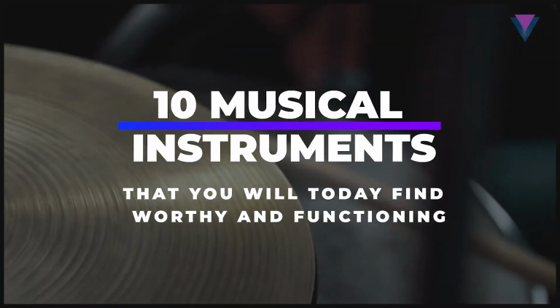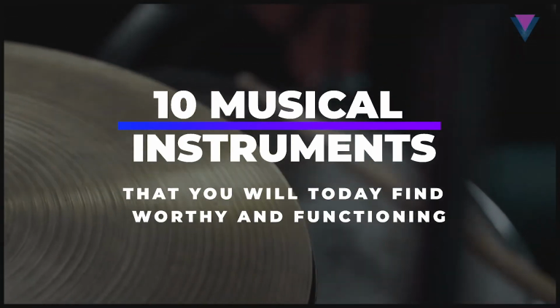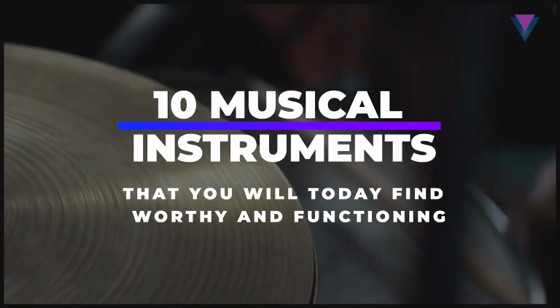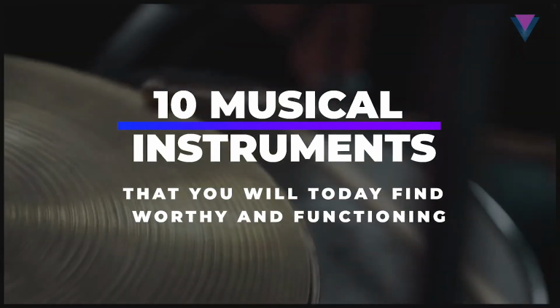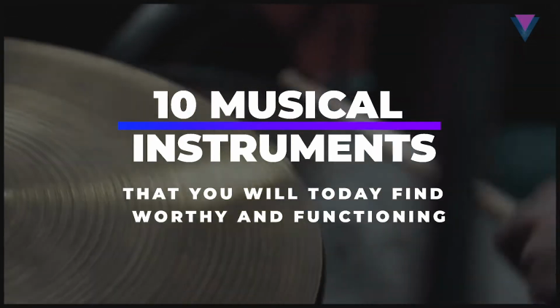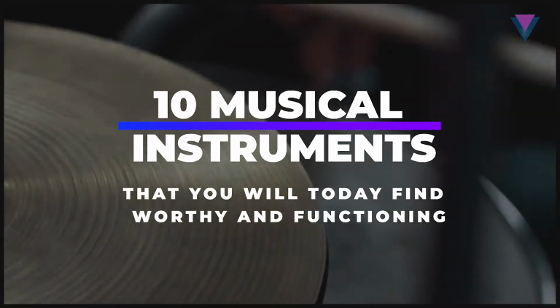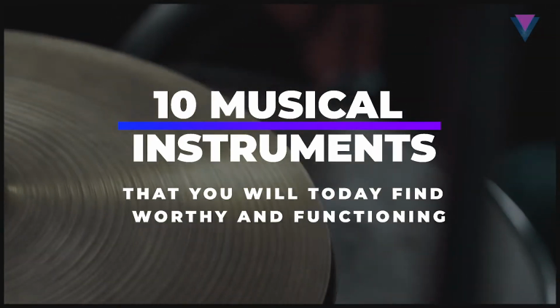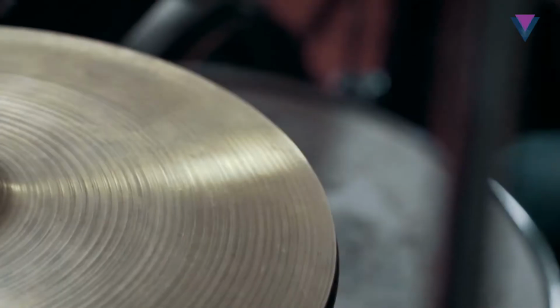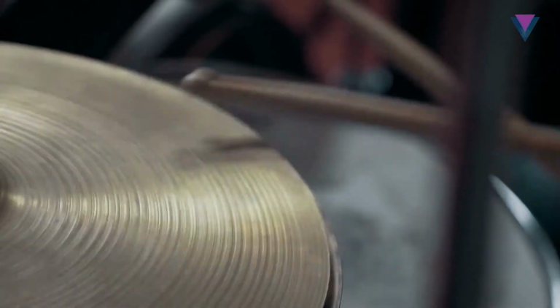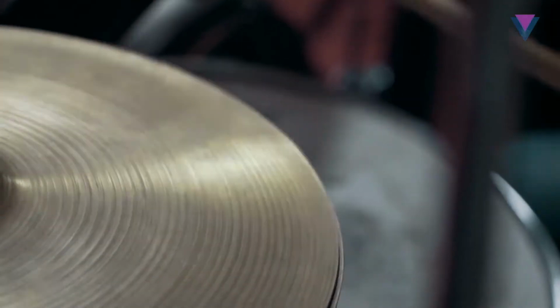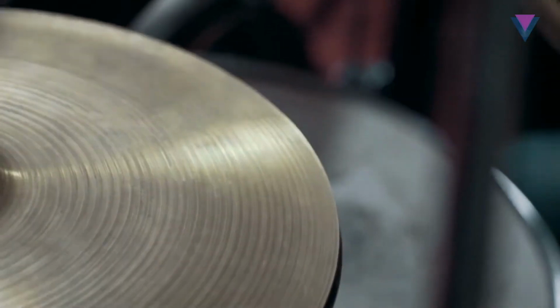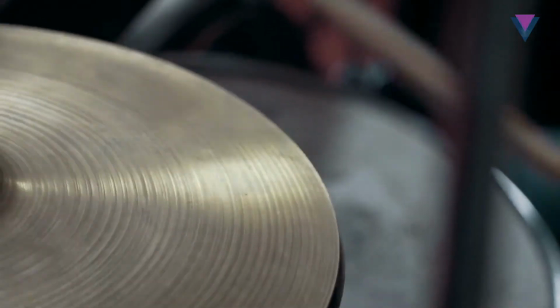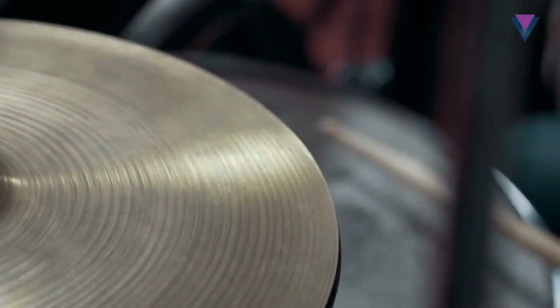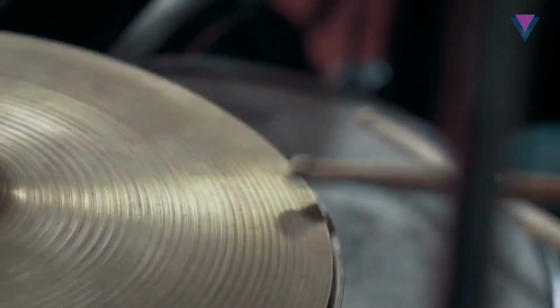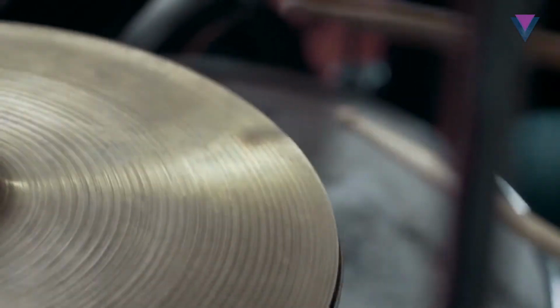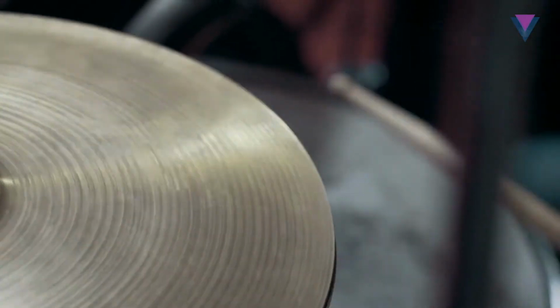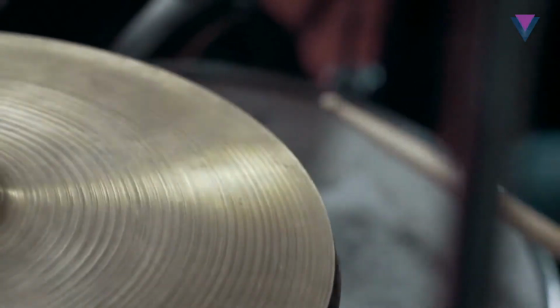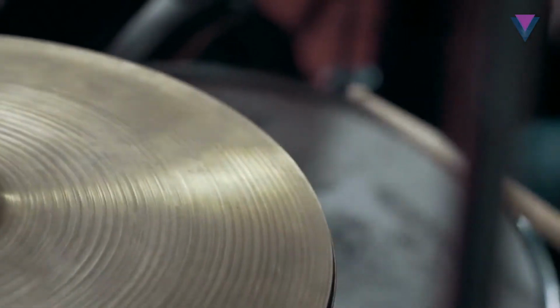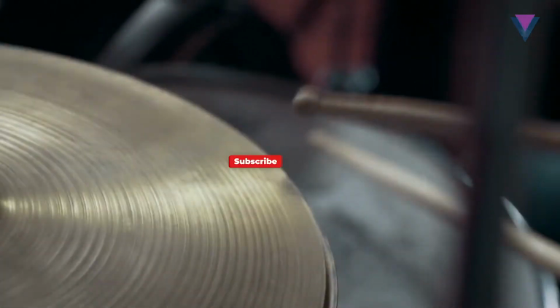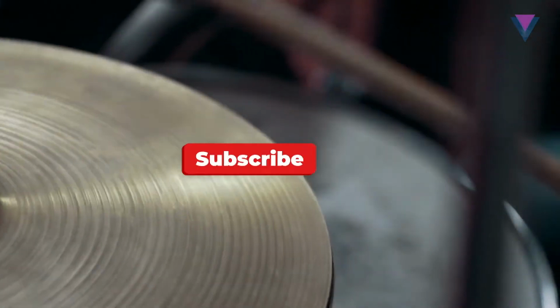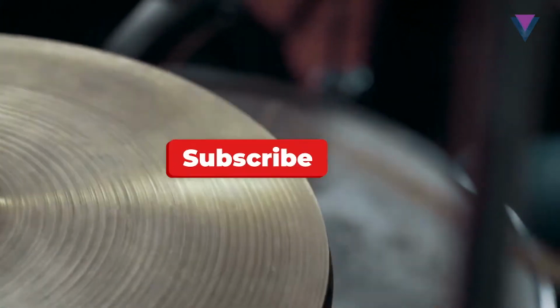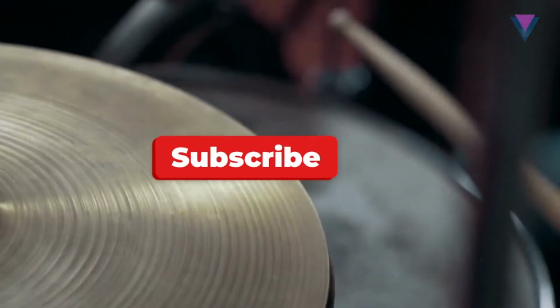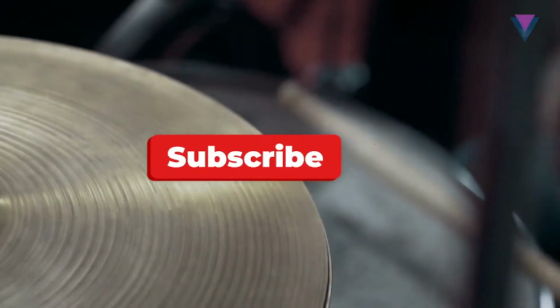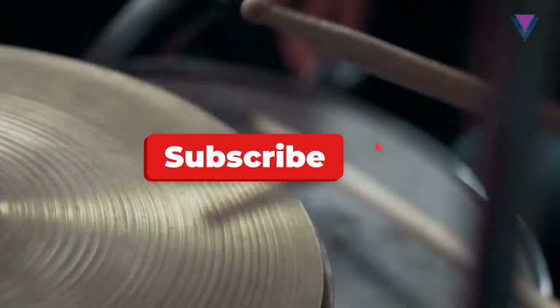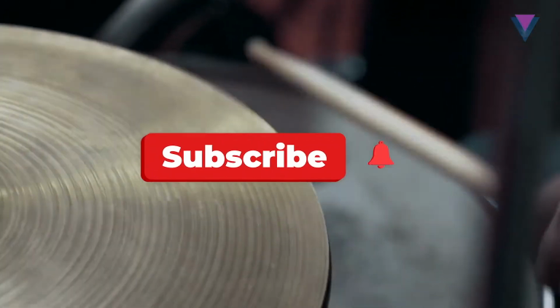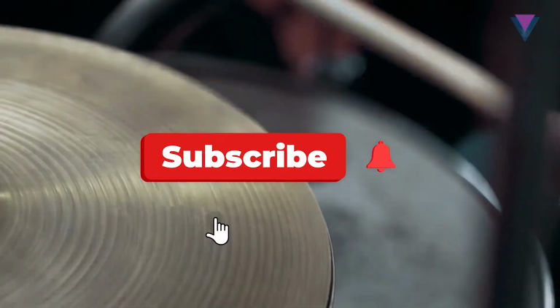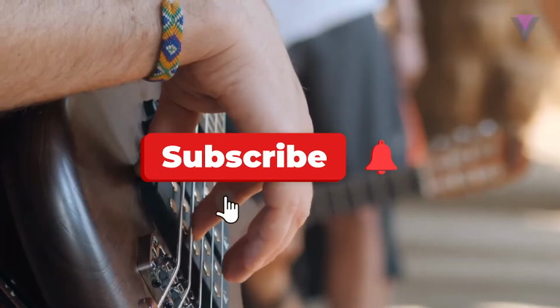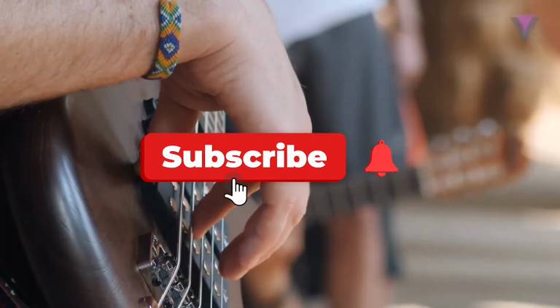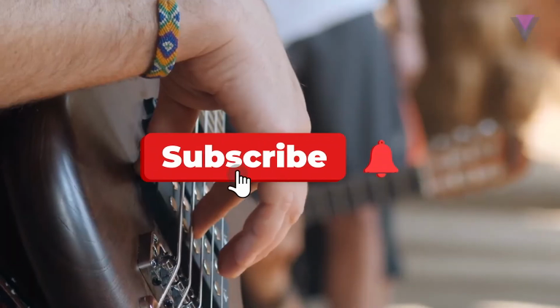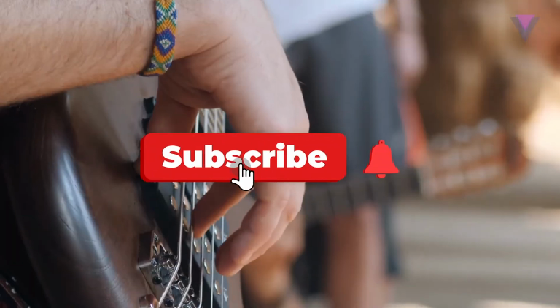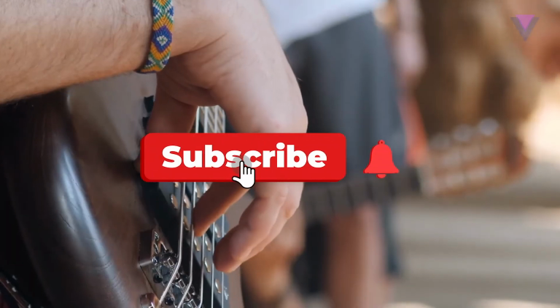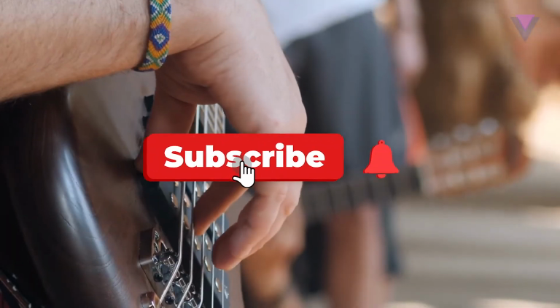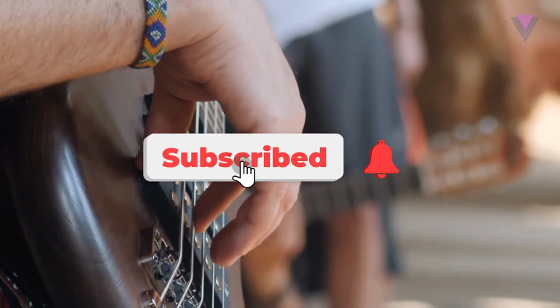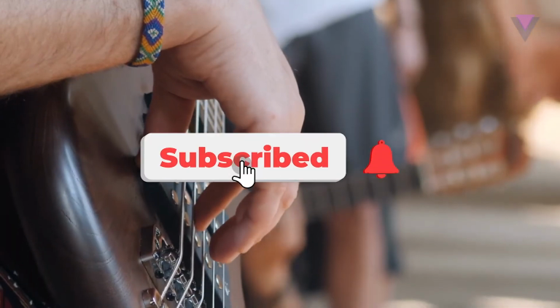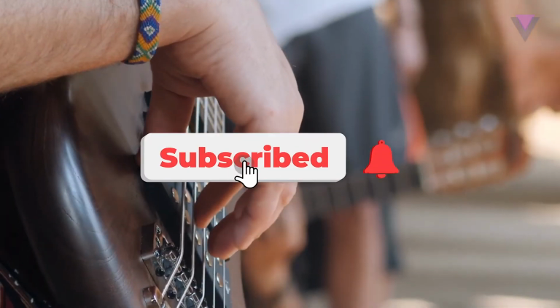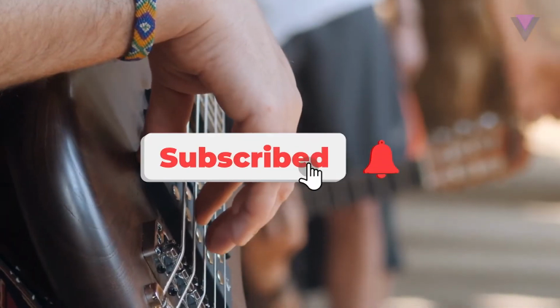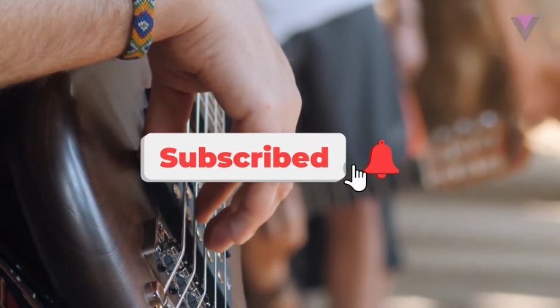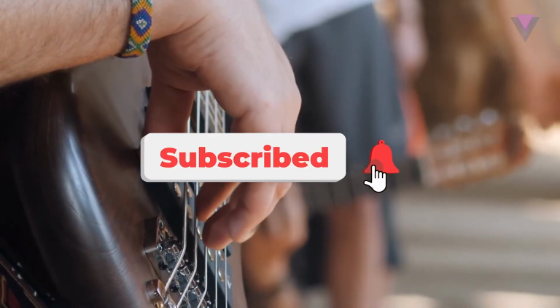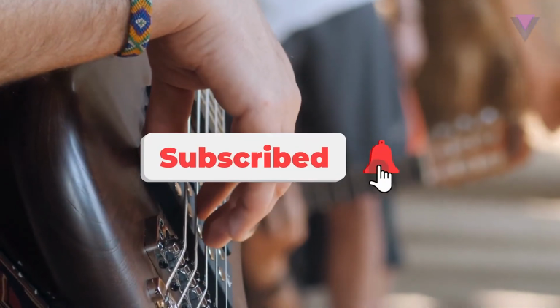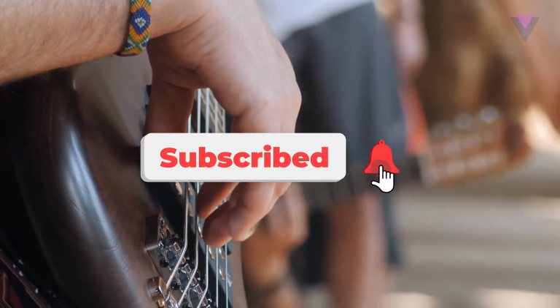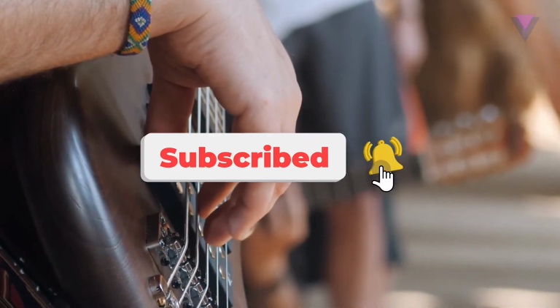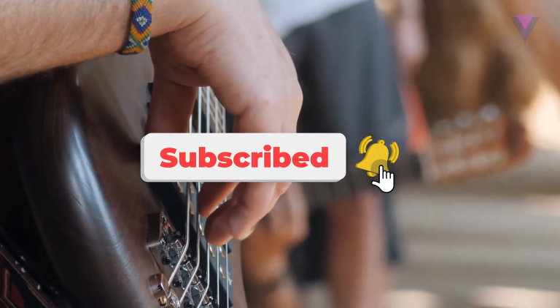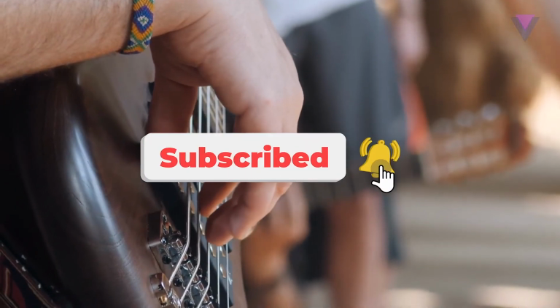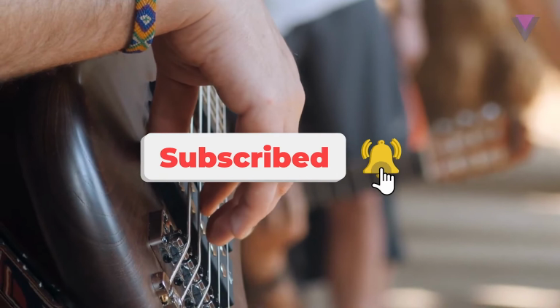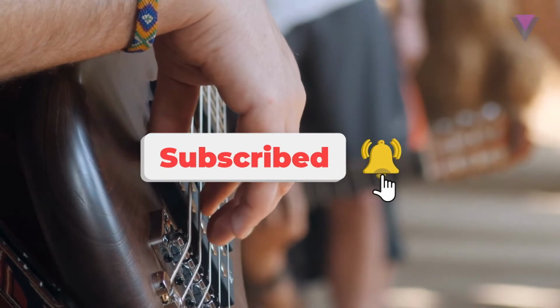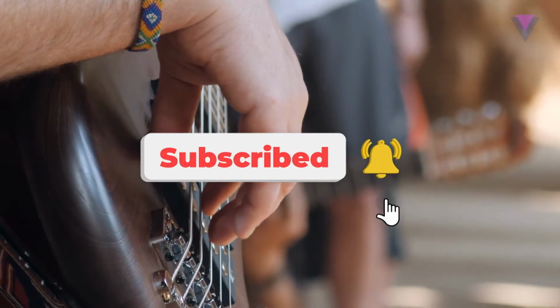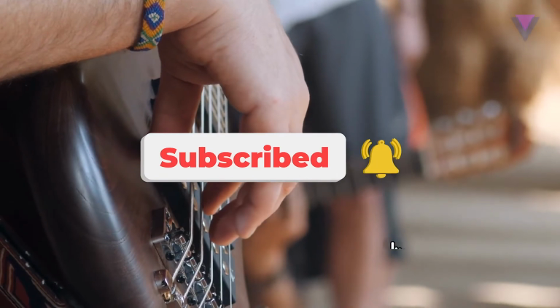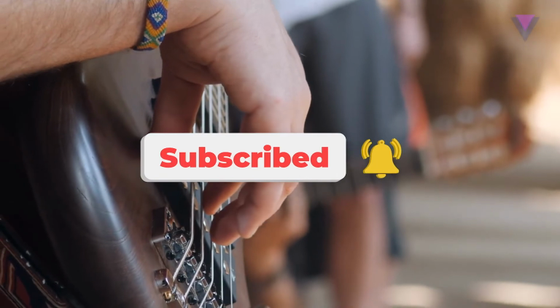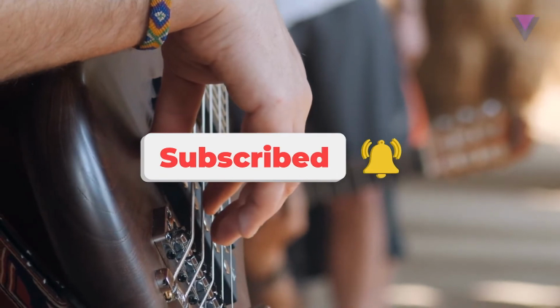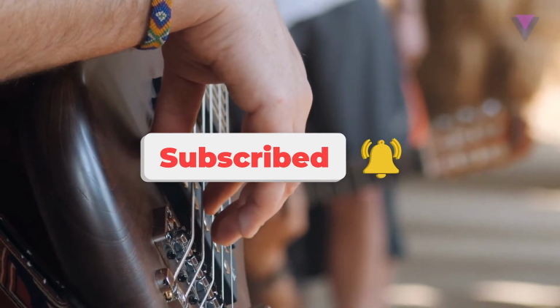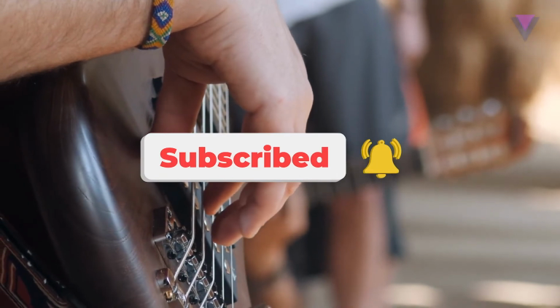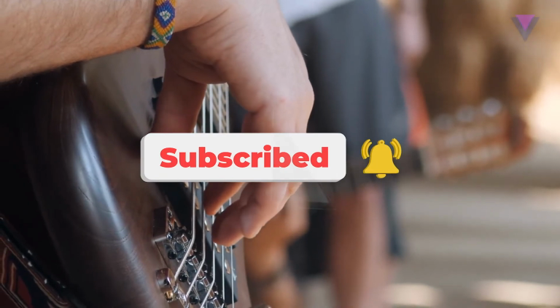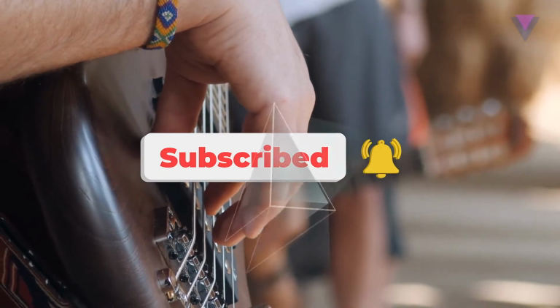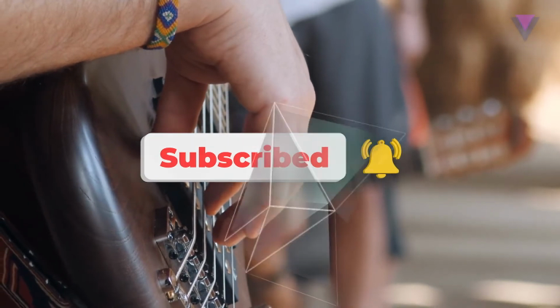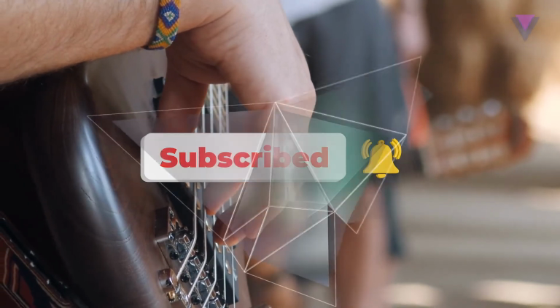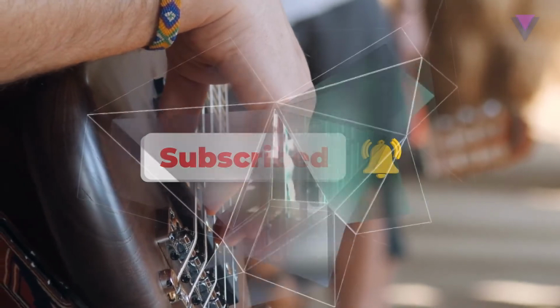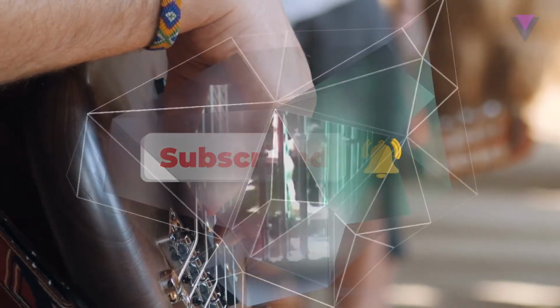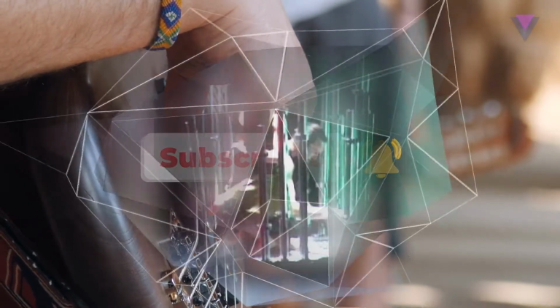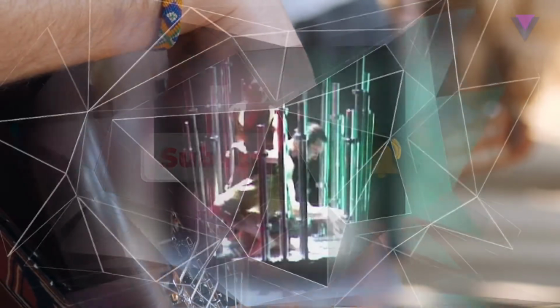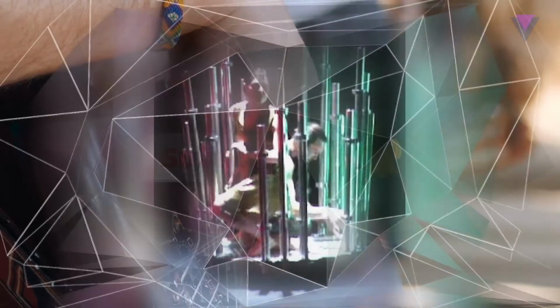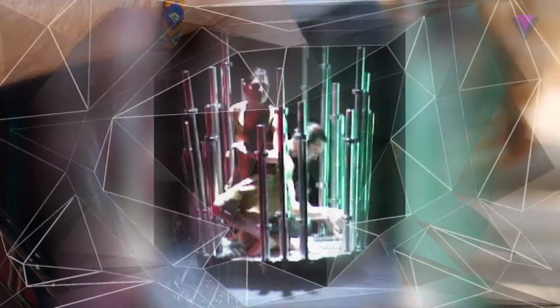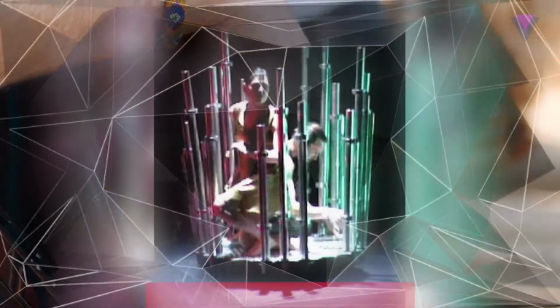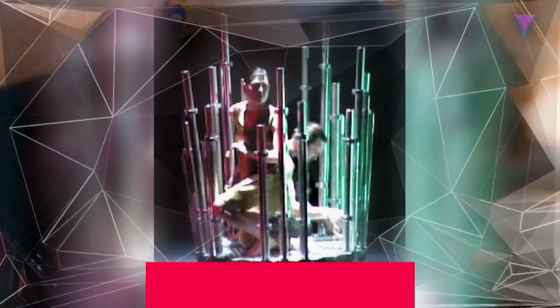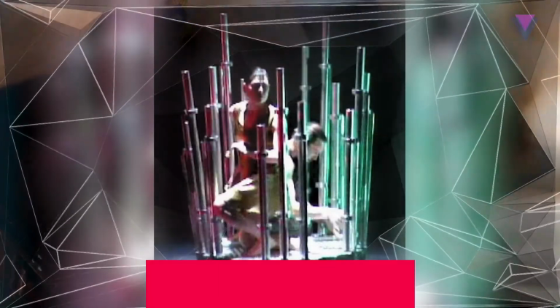Before we get into the video, don't forget to subscribe and turn on notifications so you don't miss anything we post.